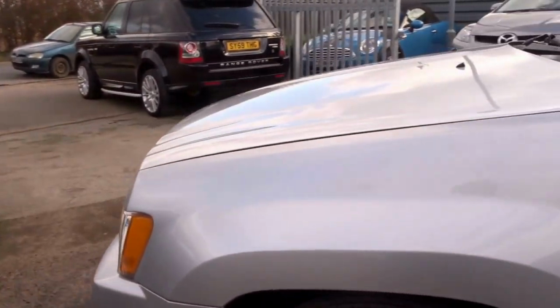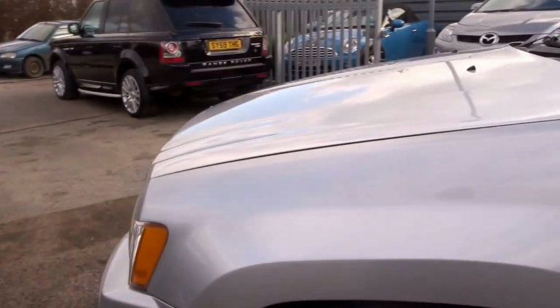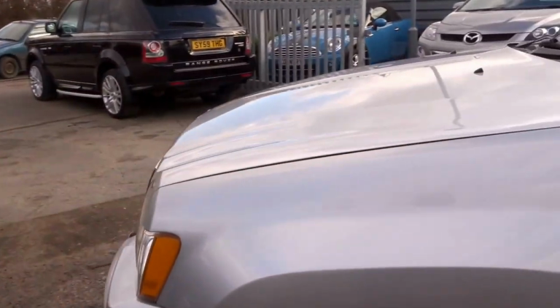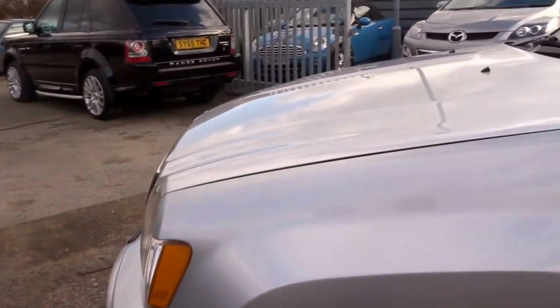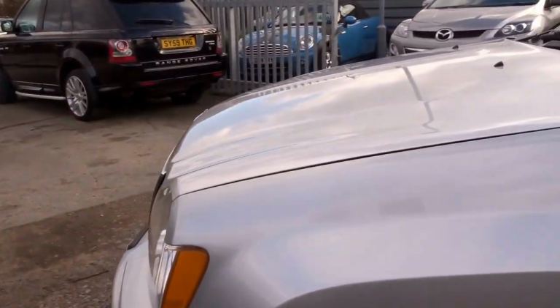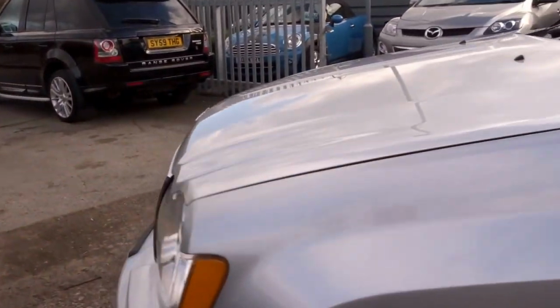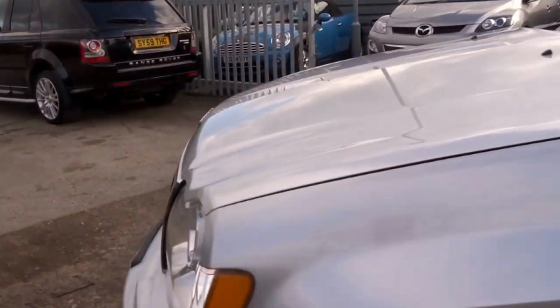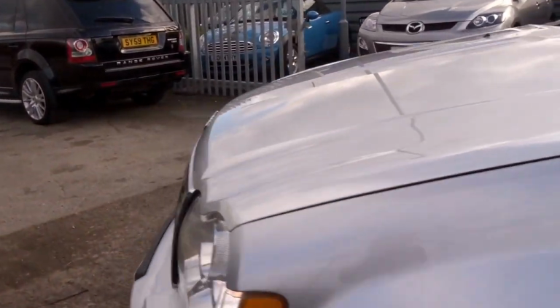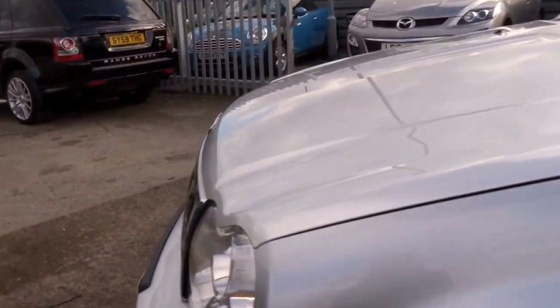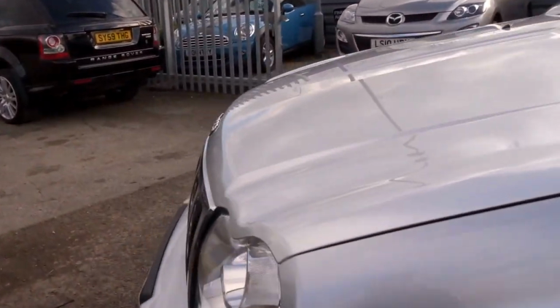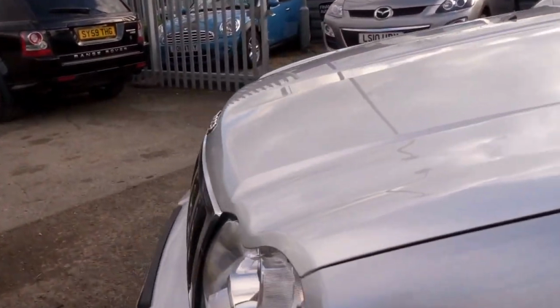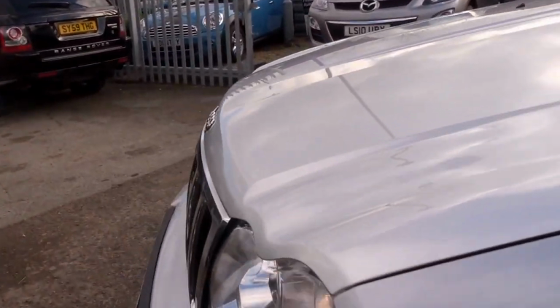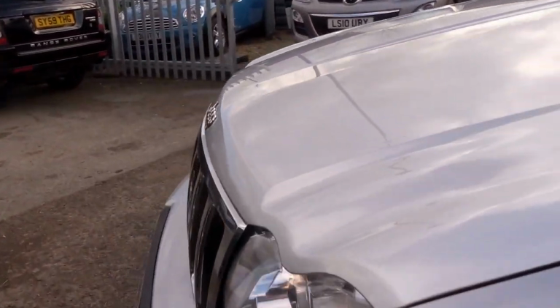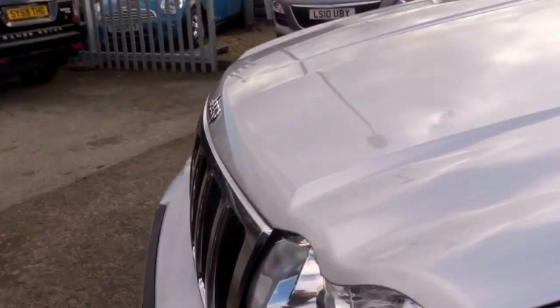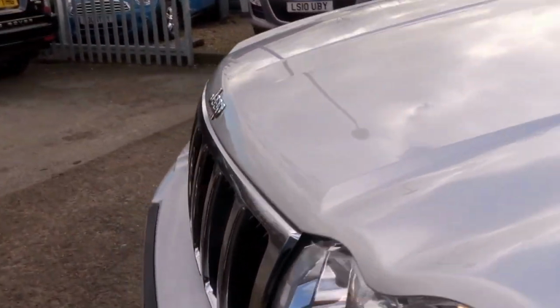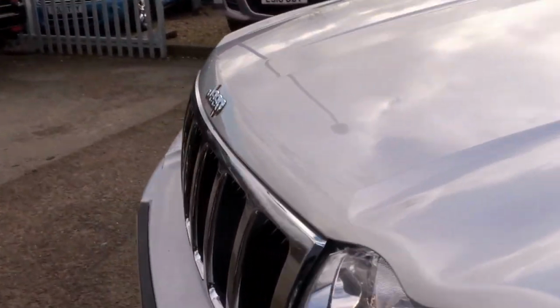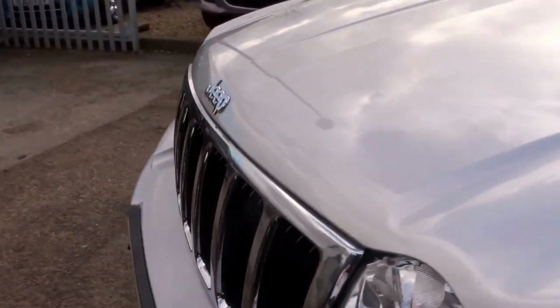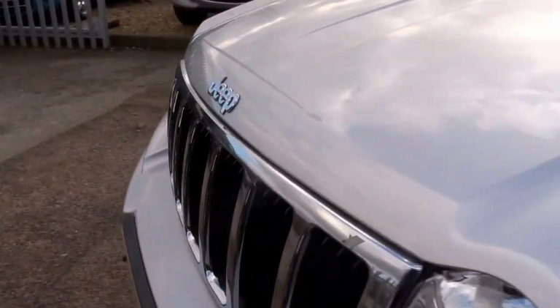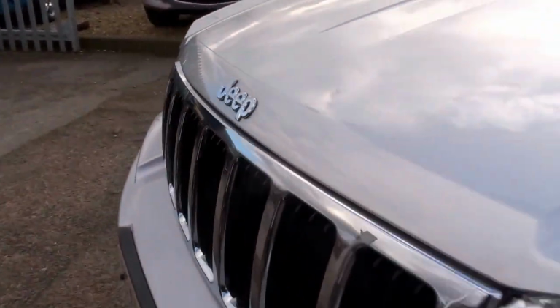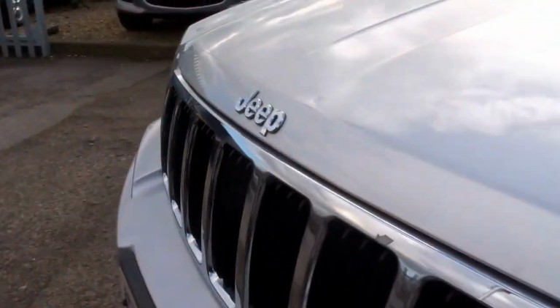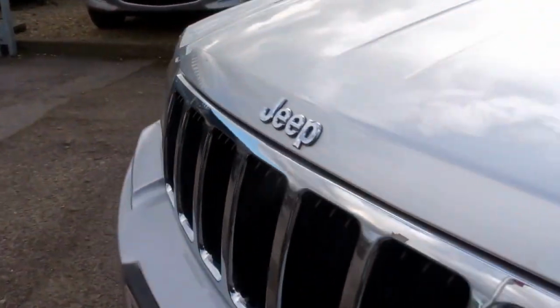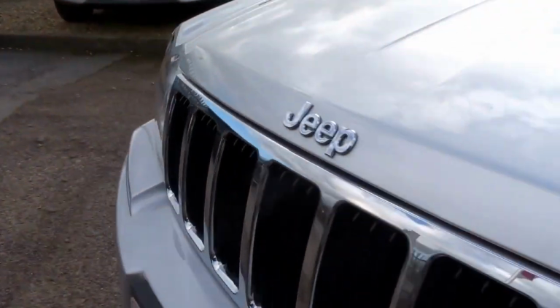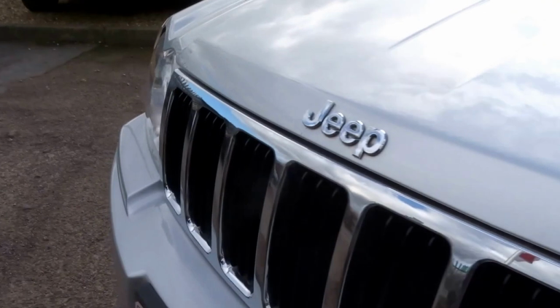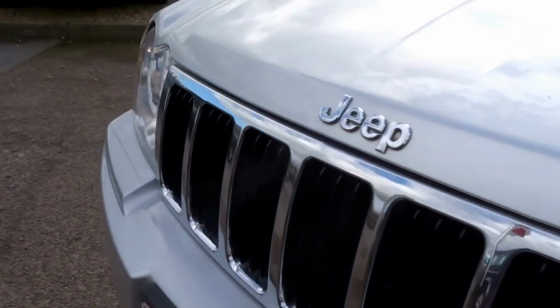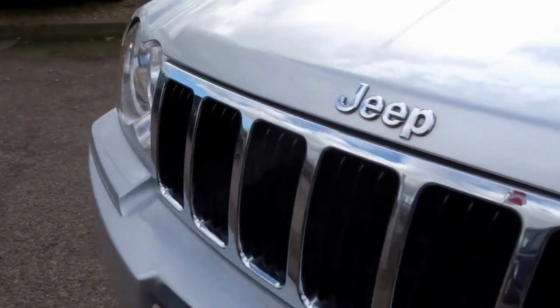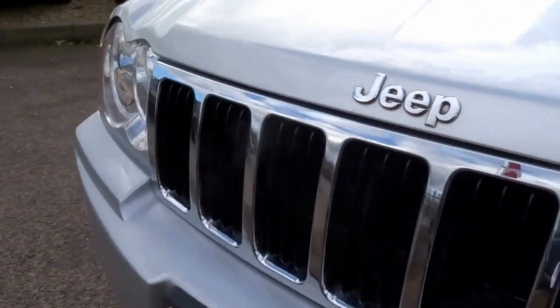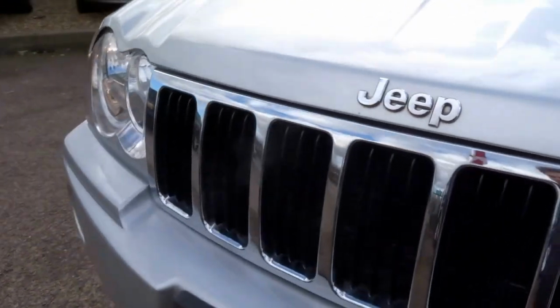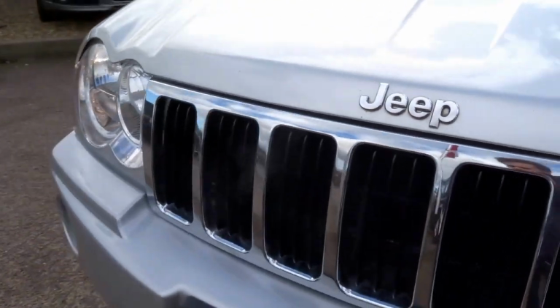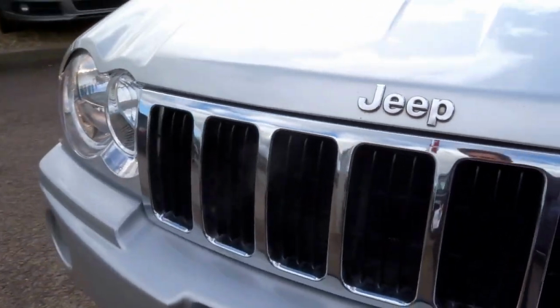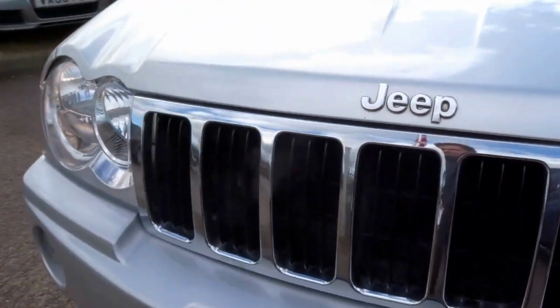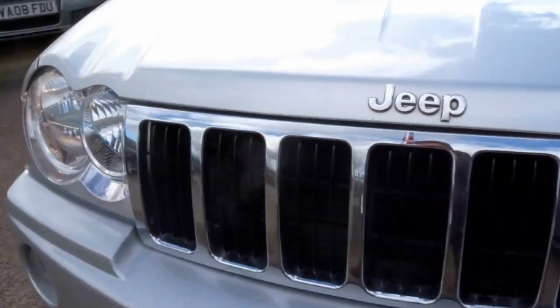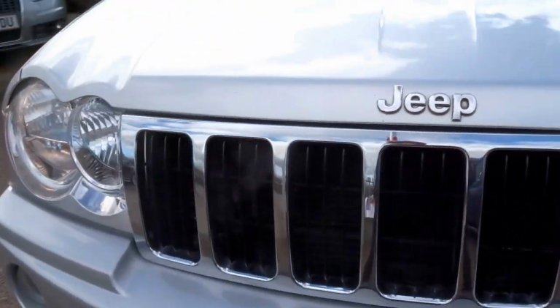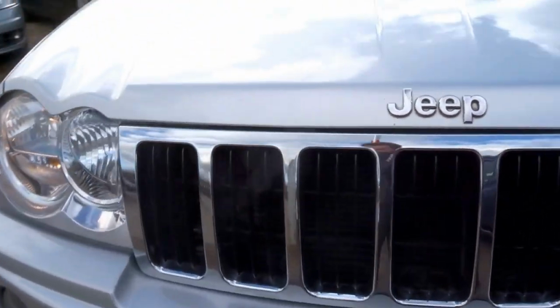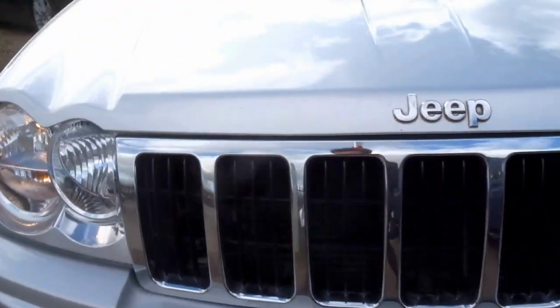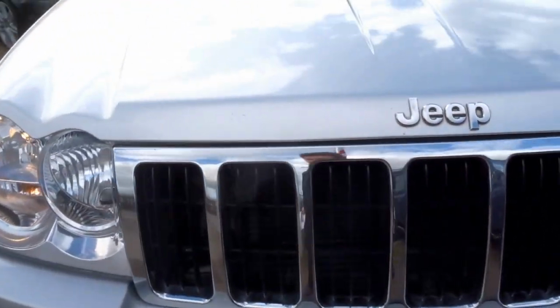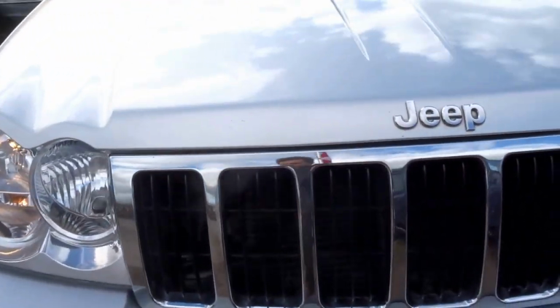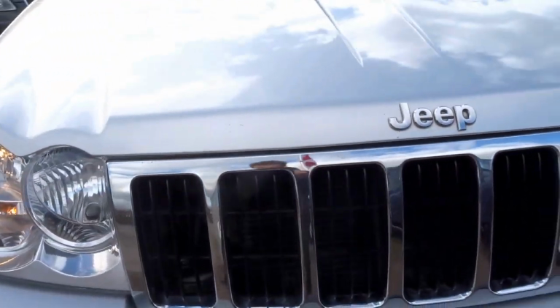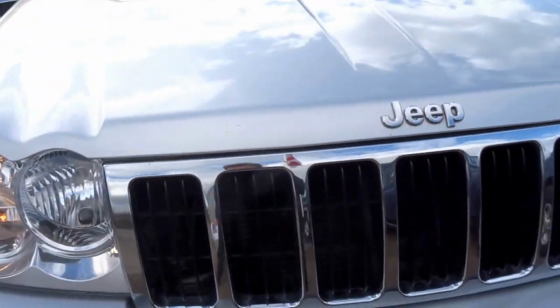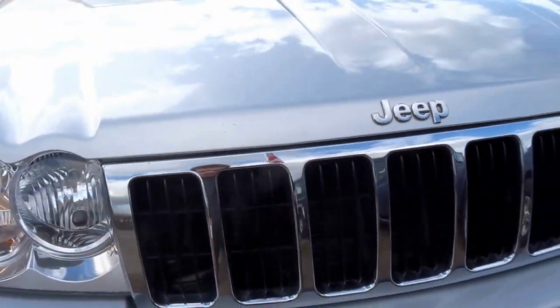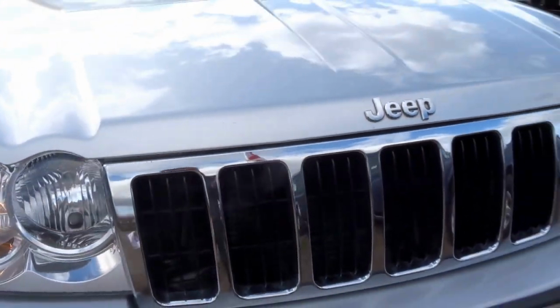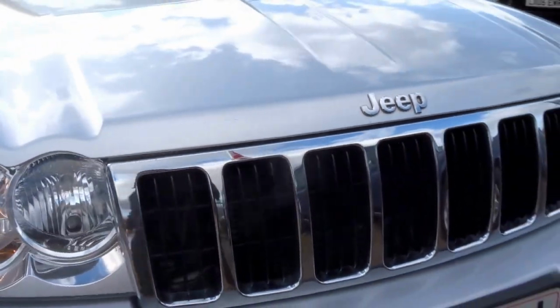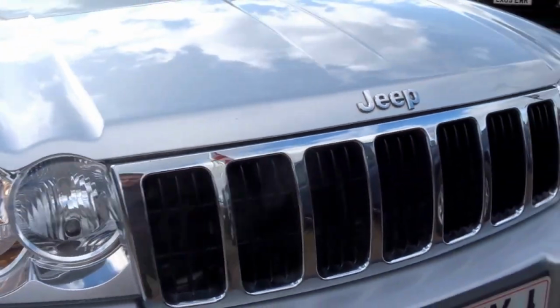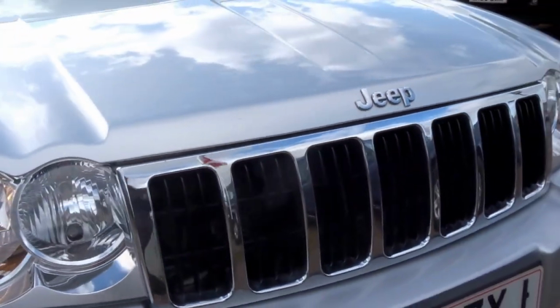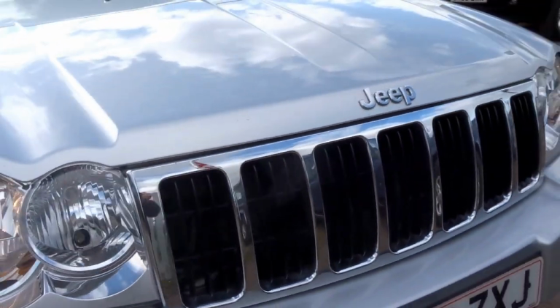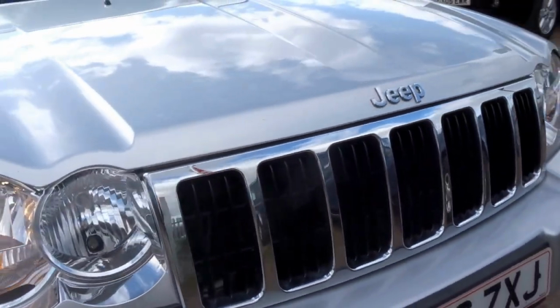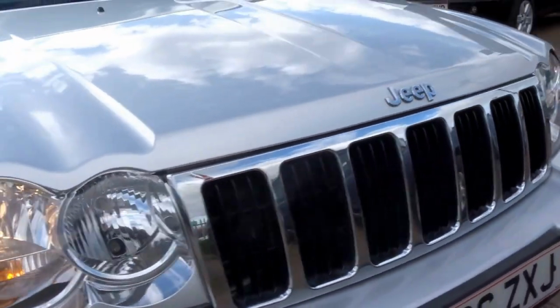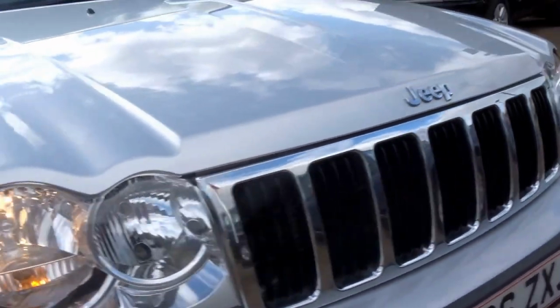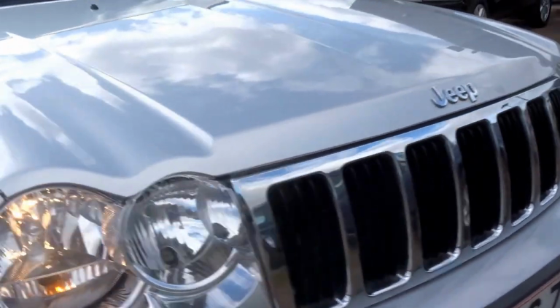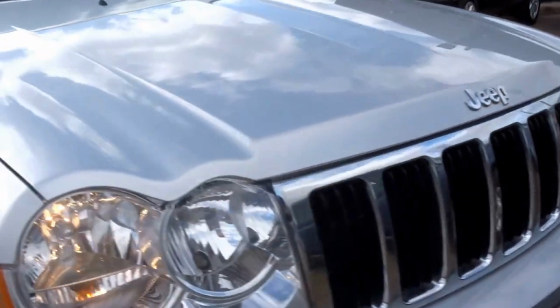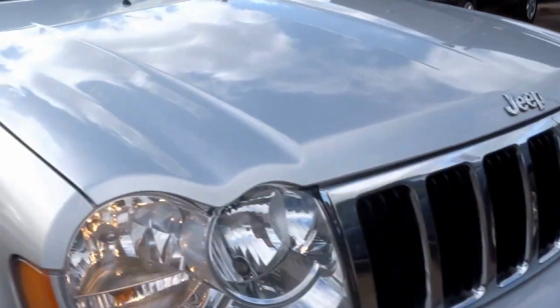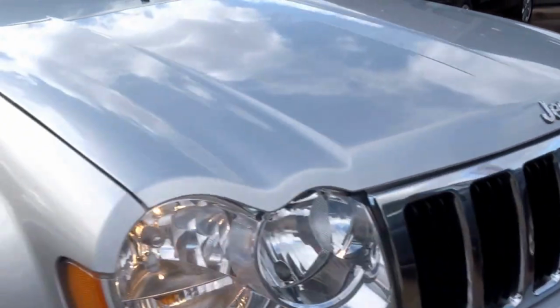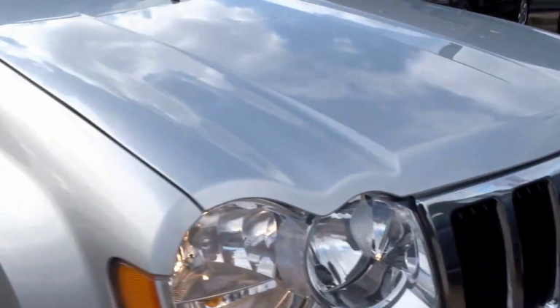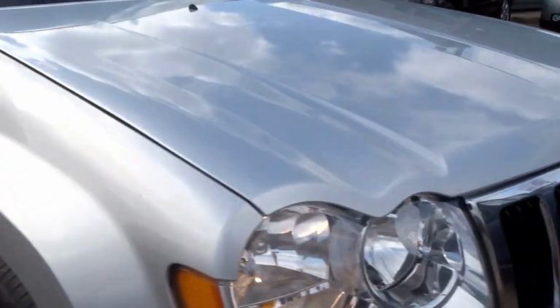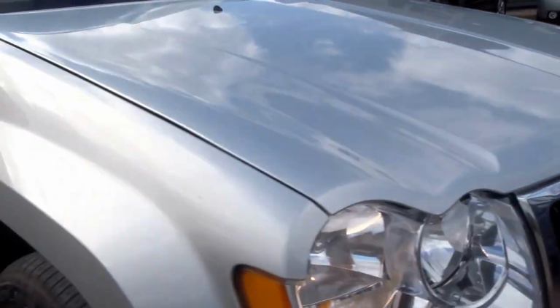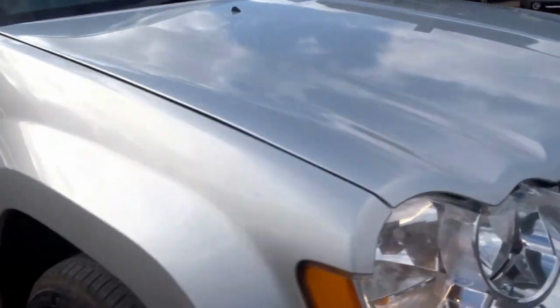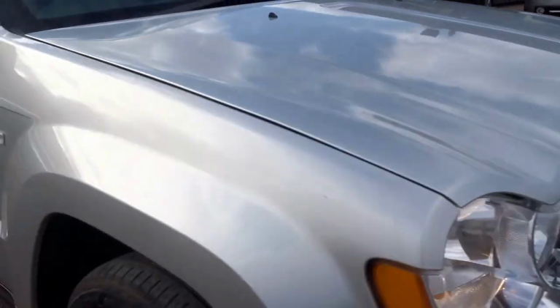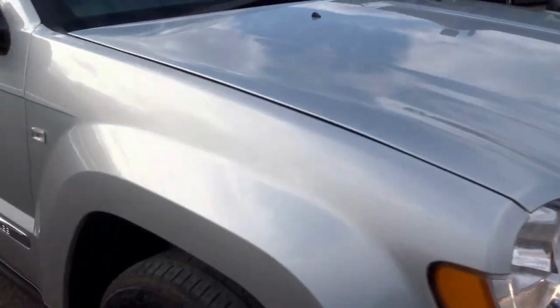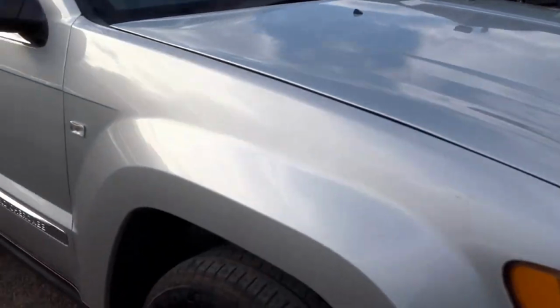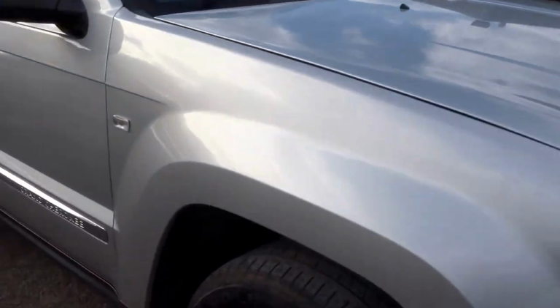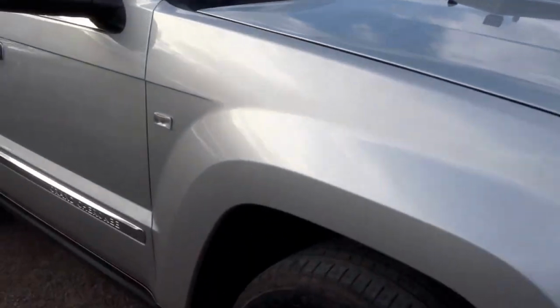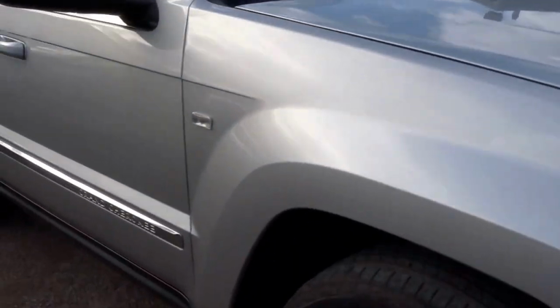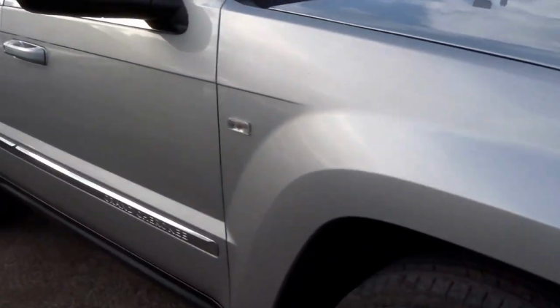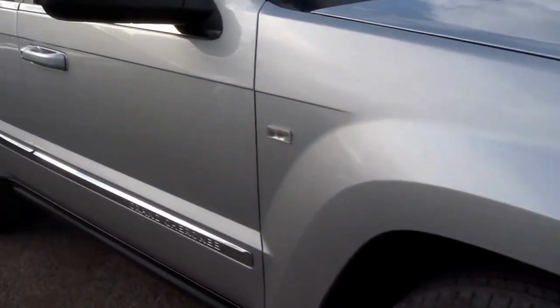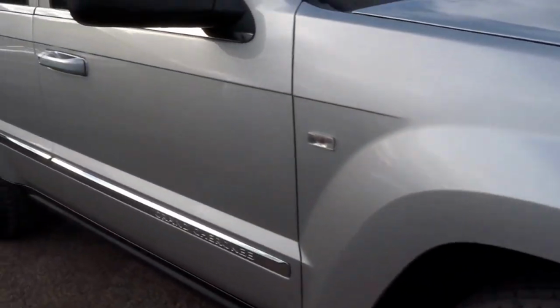Four decent tyres on the car. Big chrome grille on the front. Fog lights front and rear.